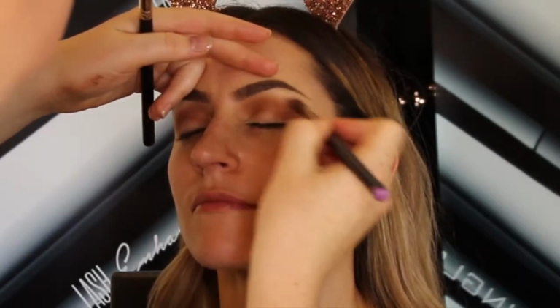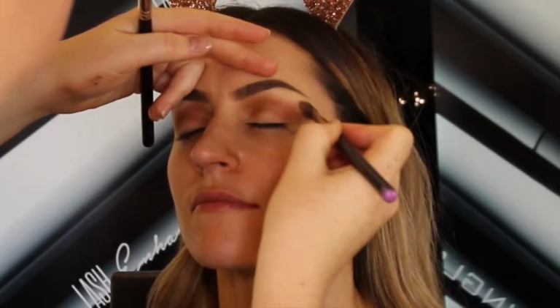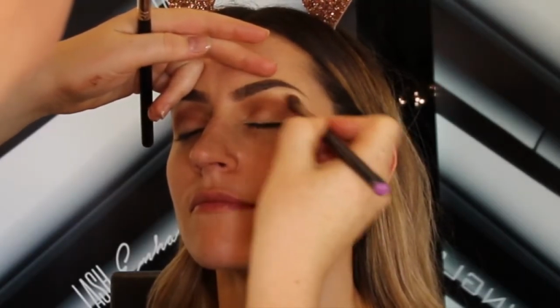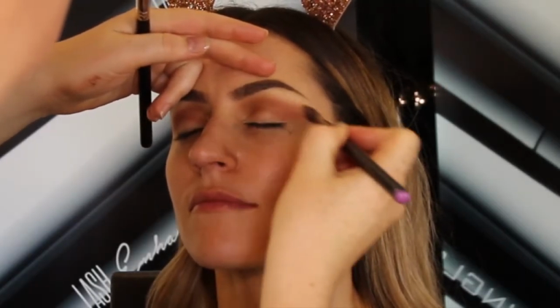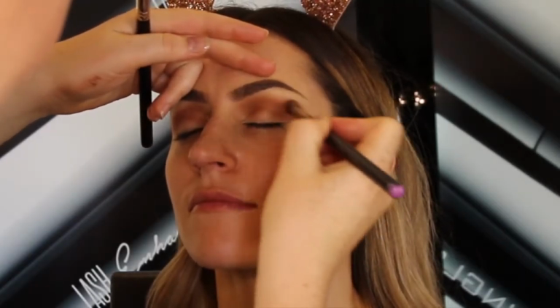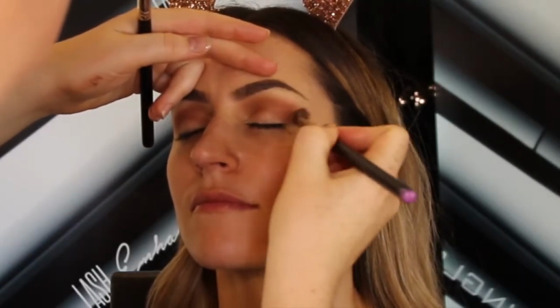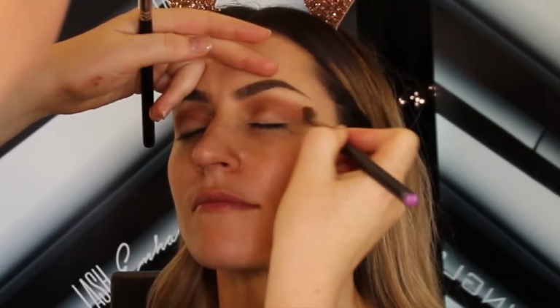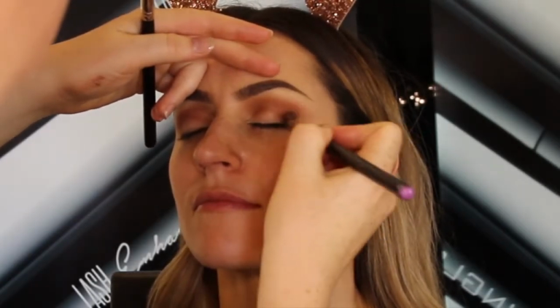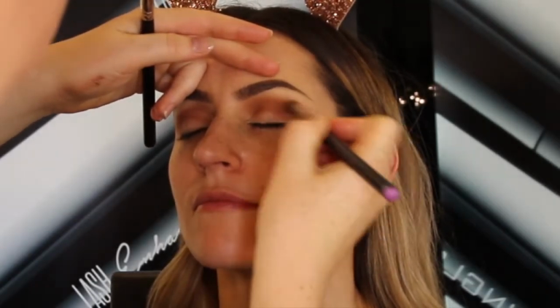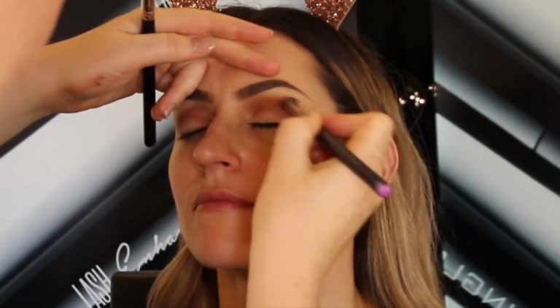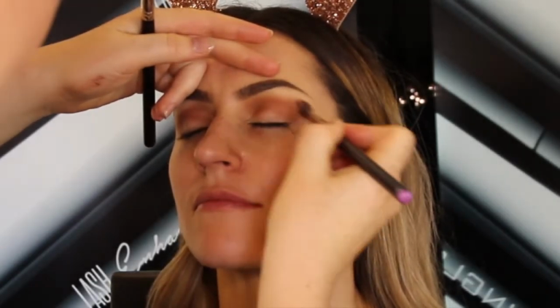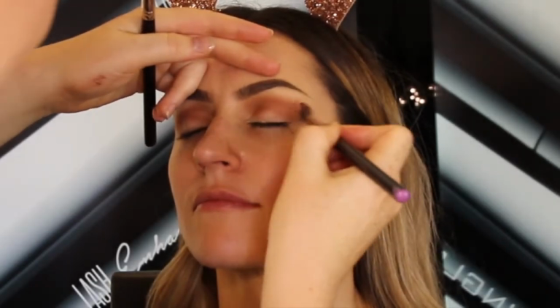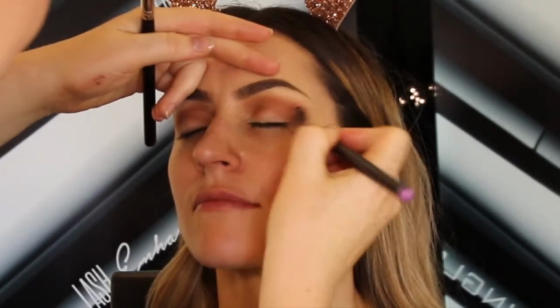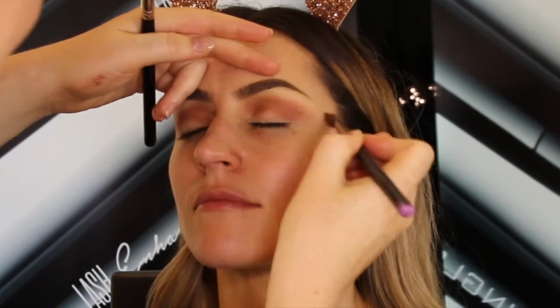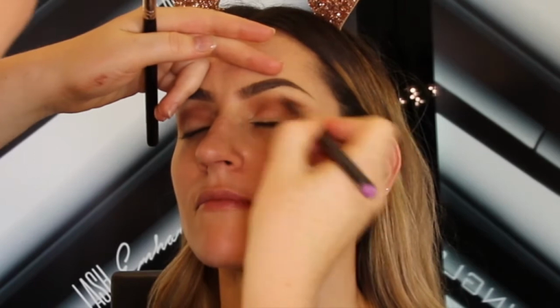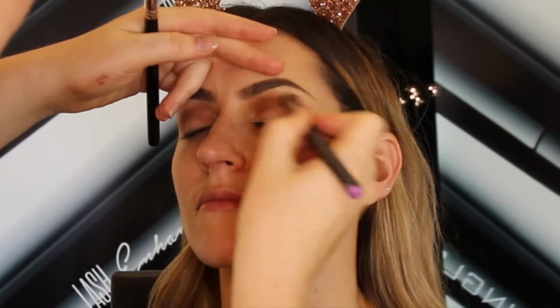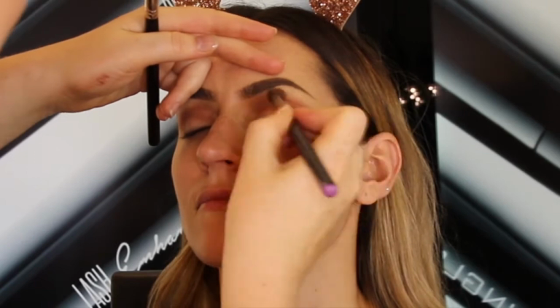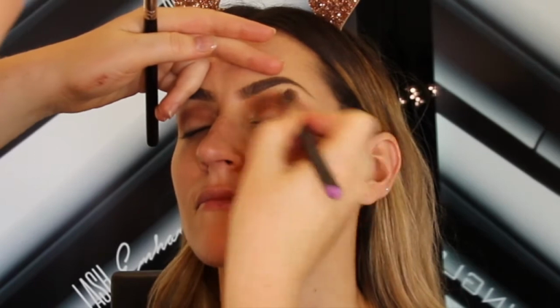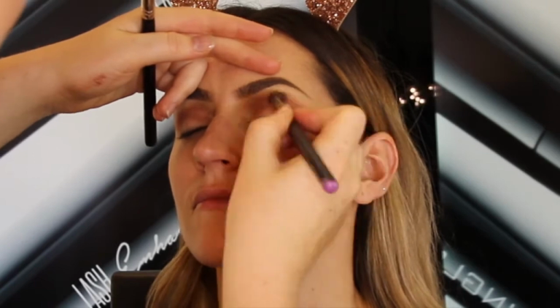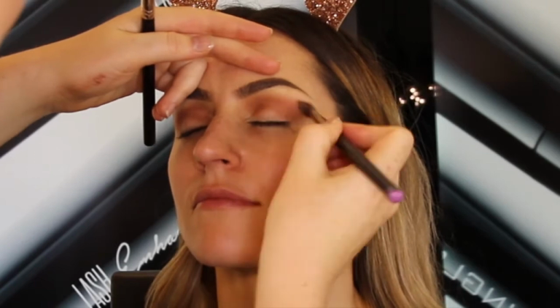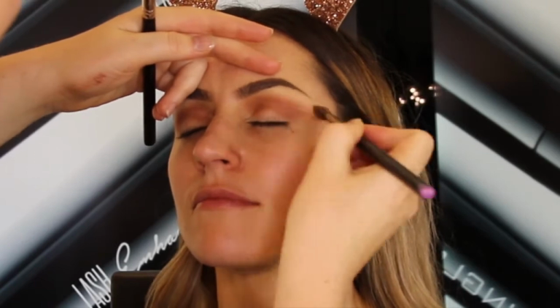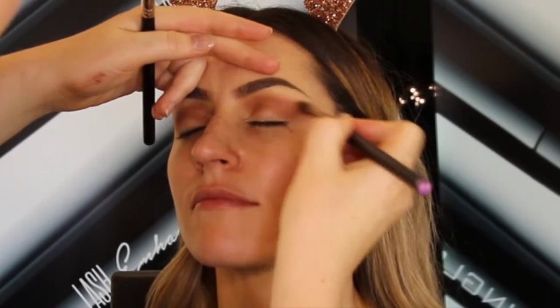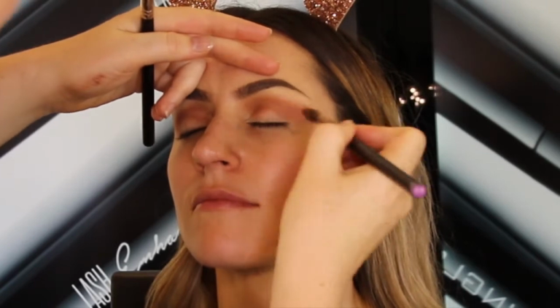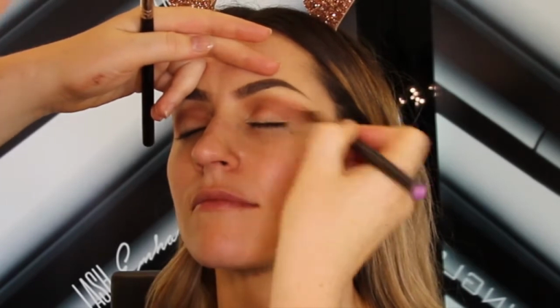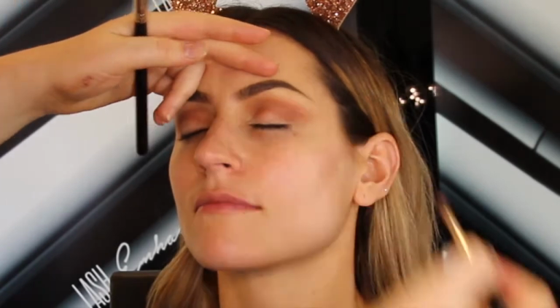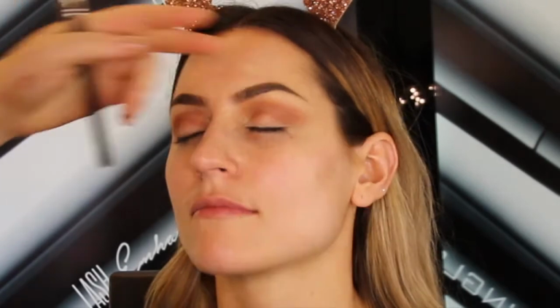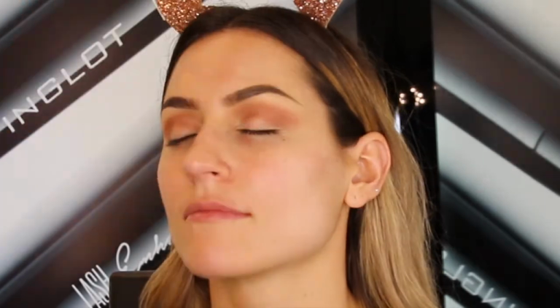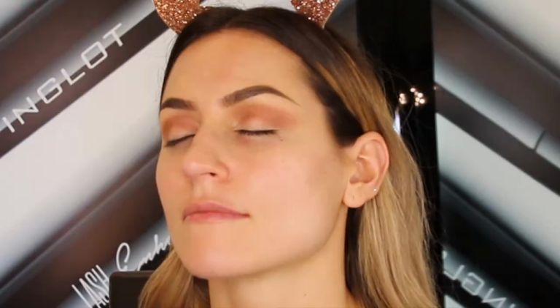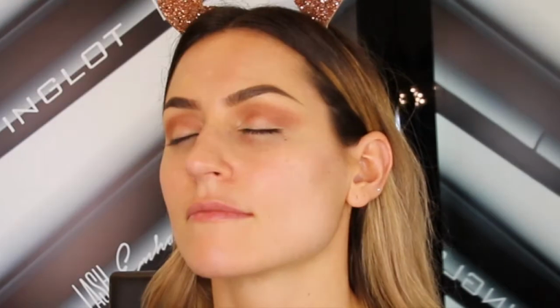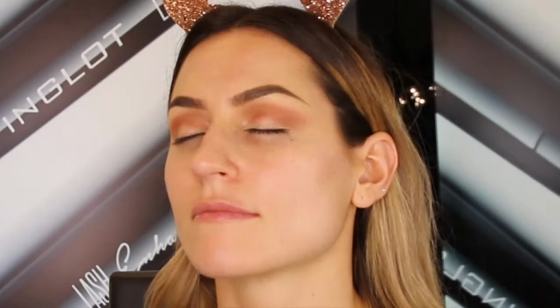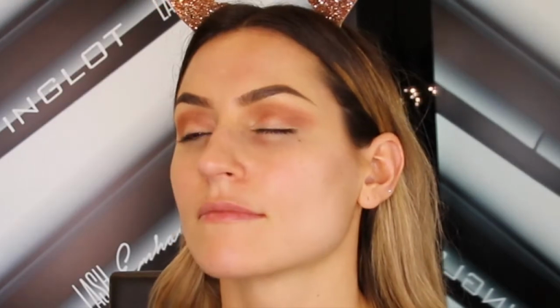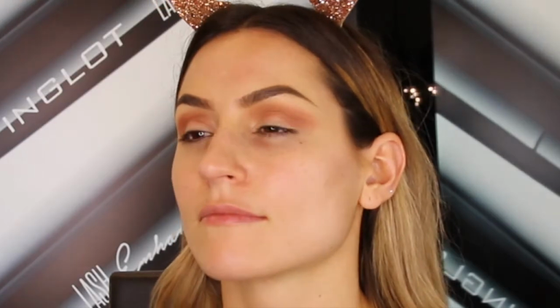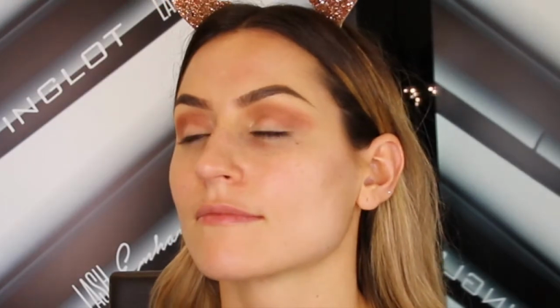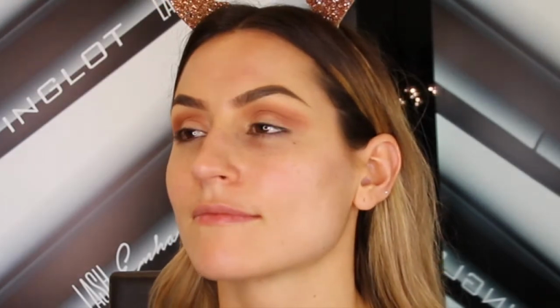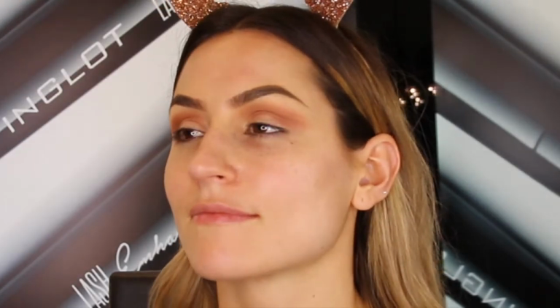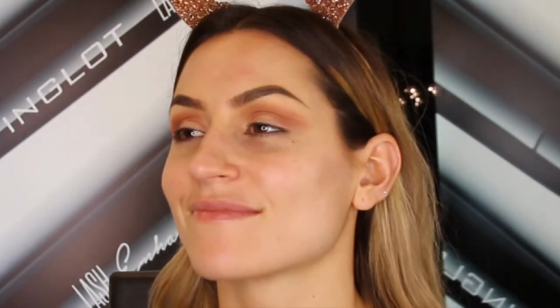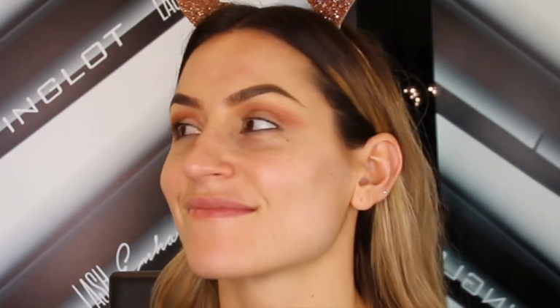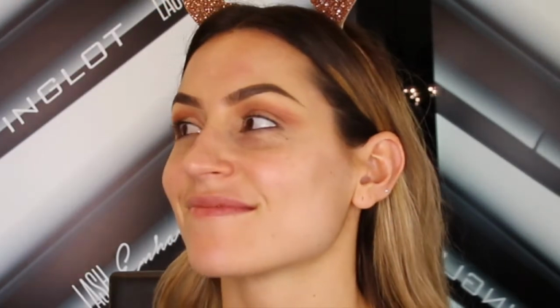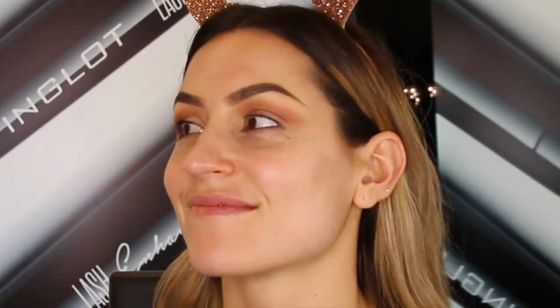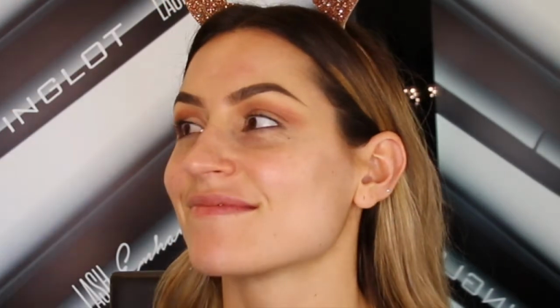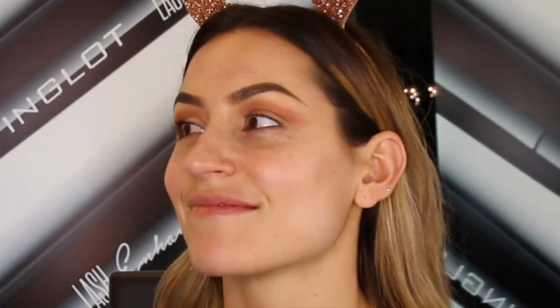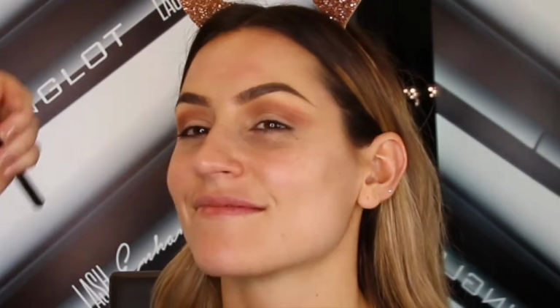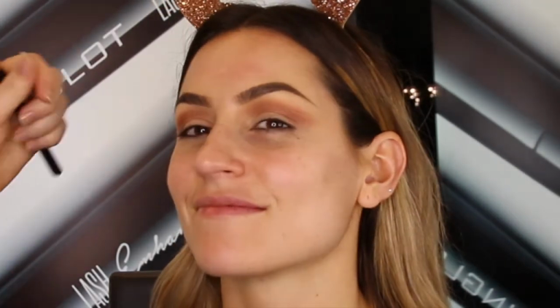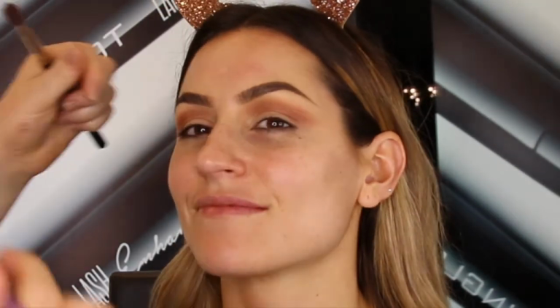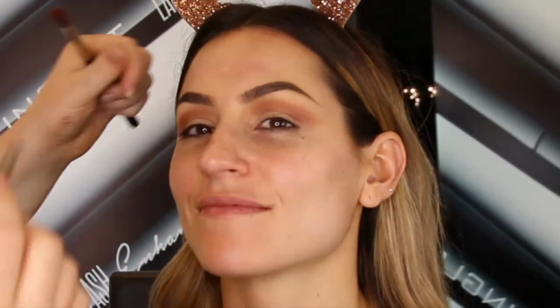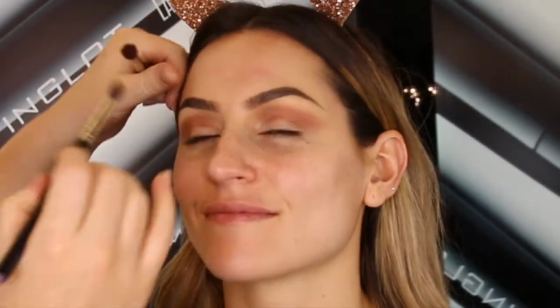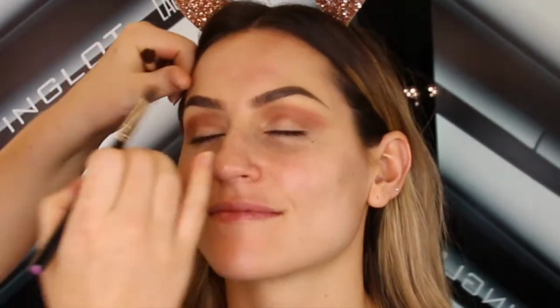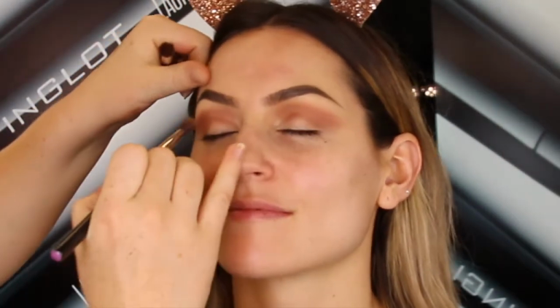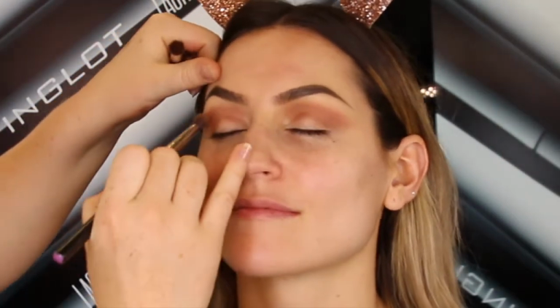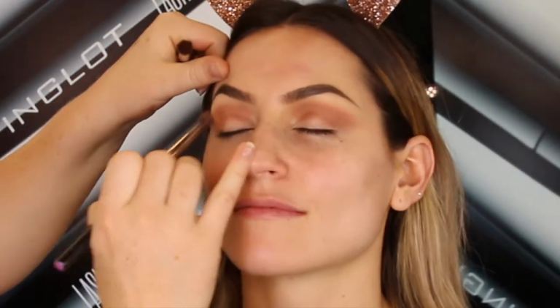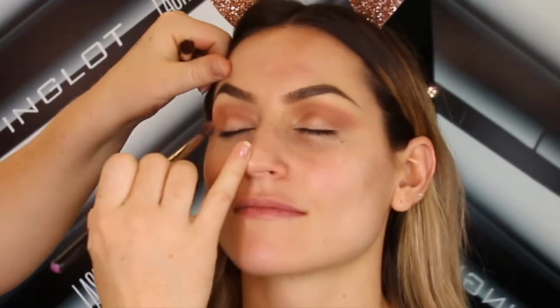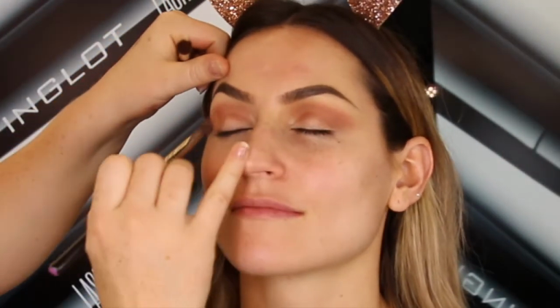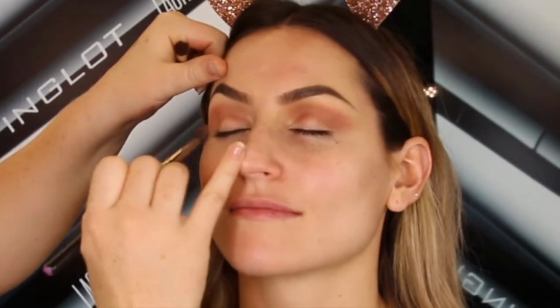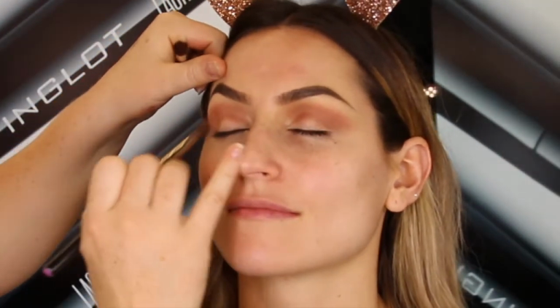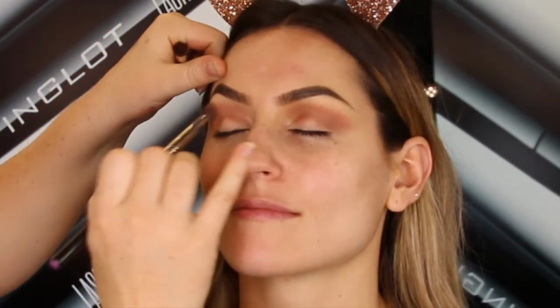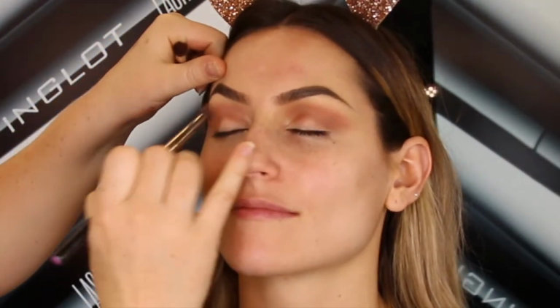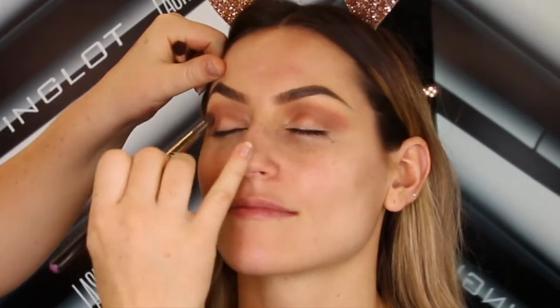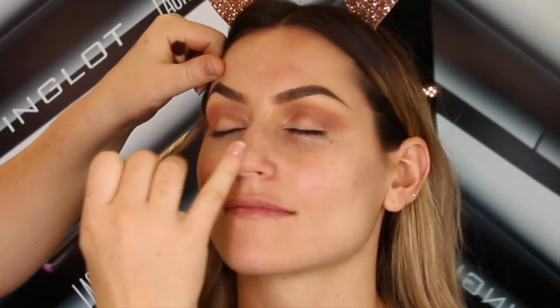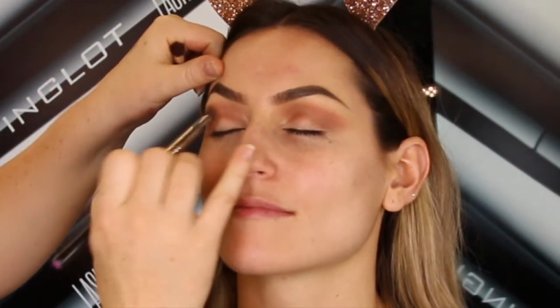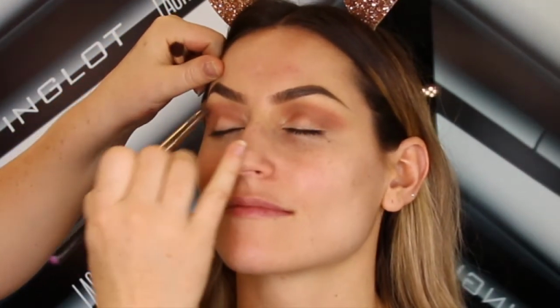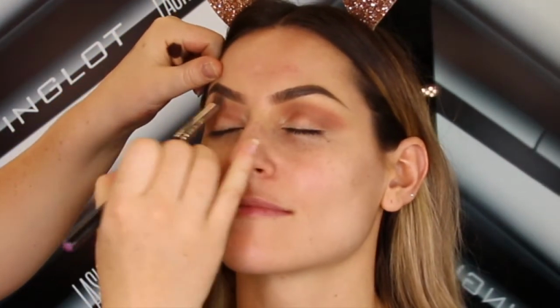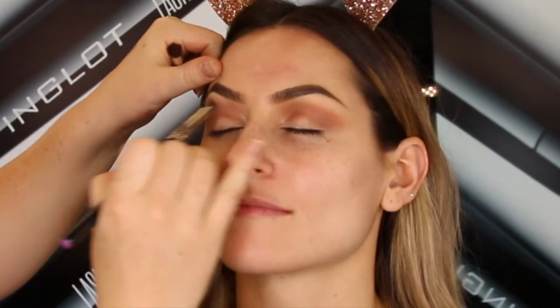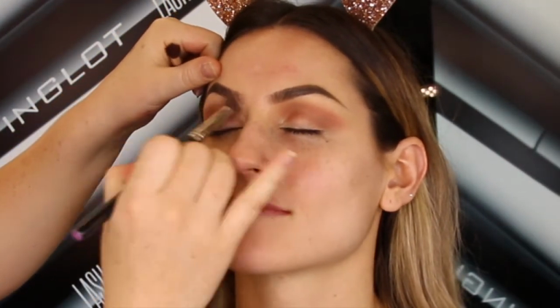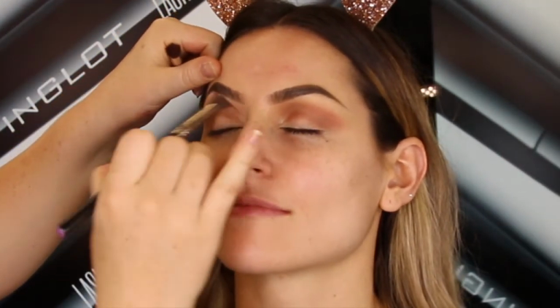After this I'm going to deepen the crease with the 299 and the 304 matte eyeshadow.